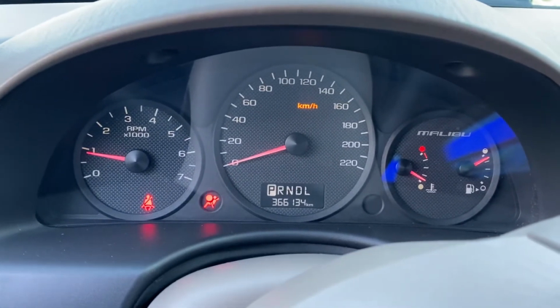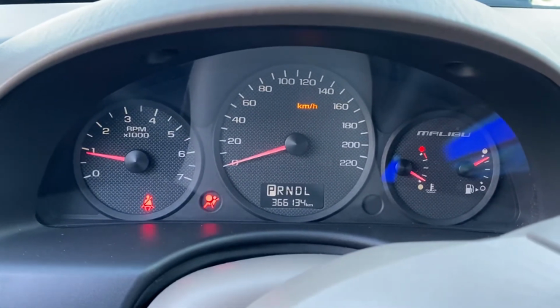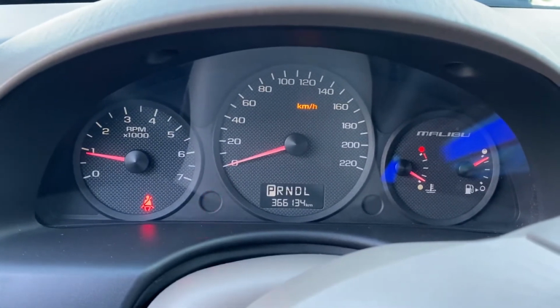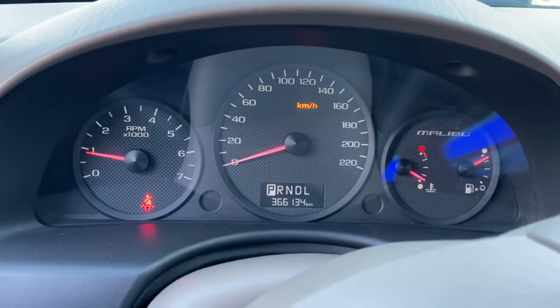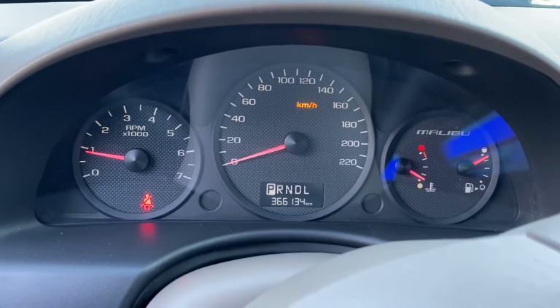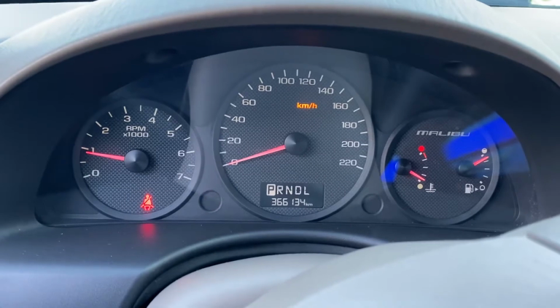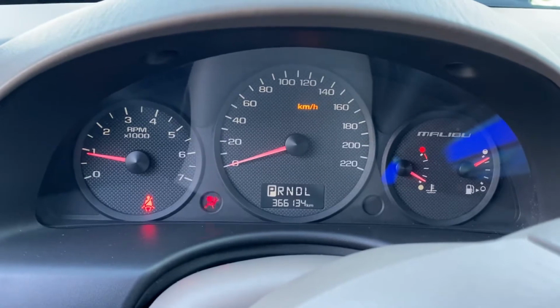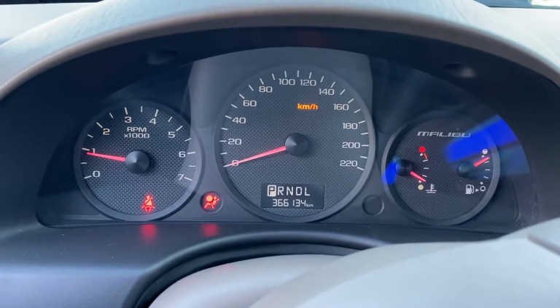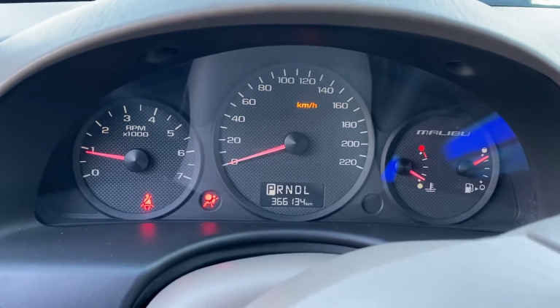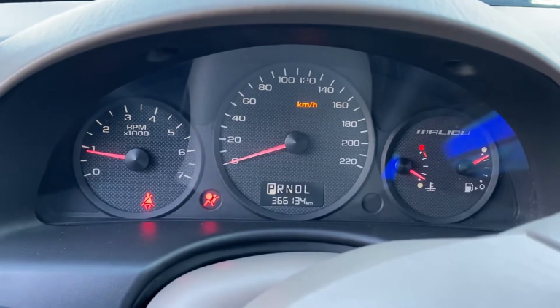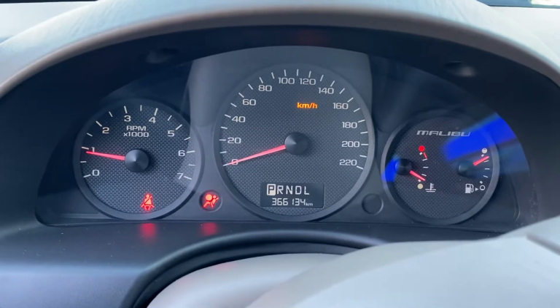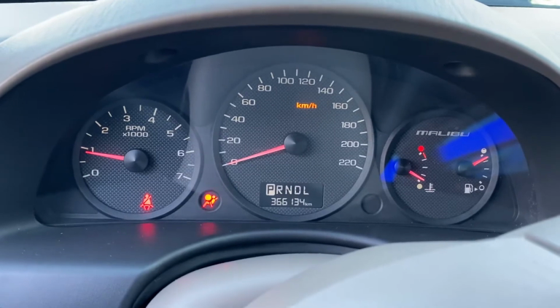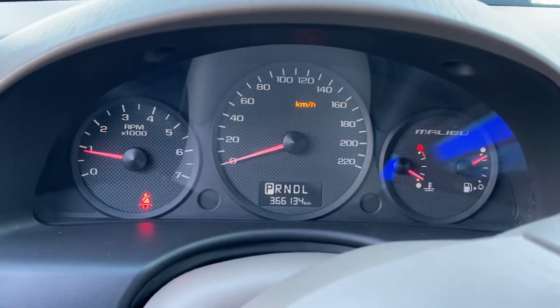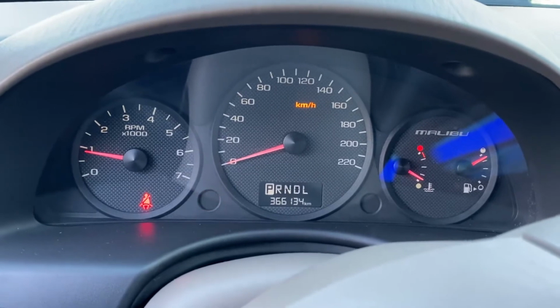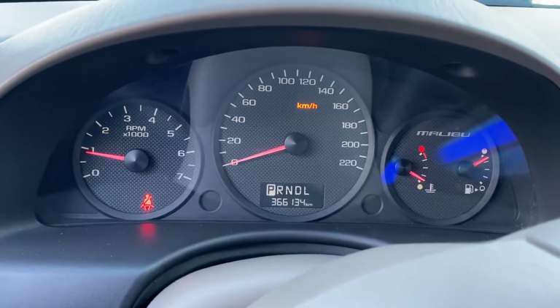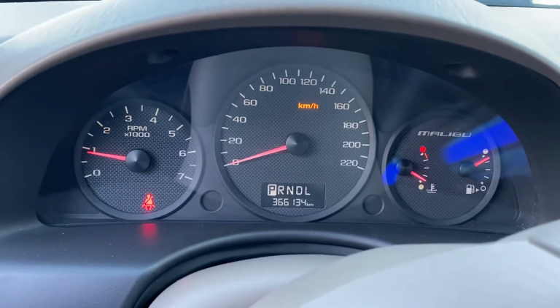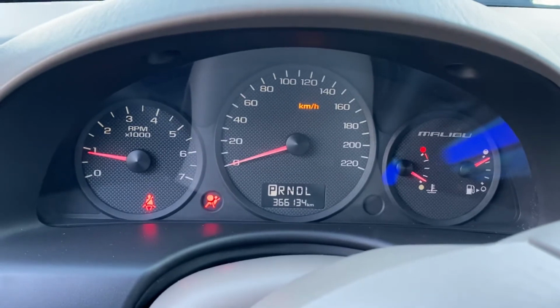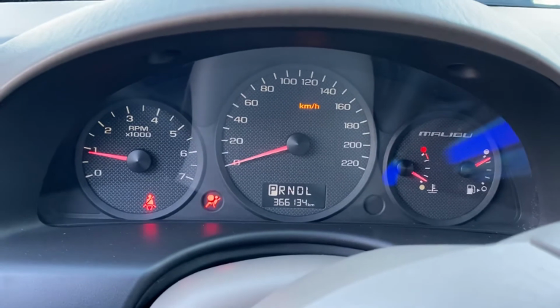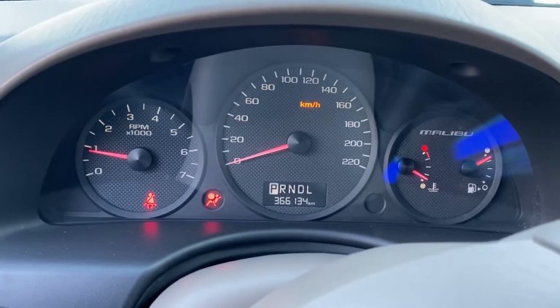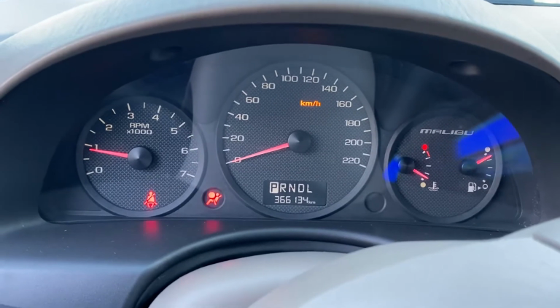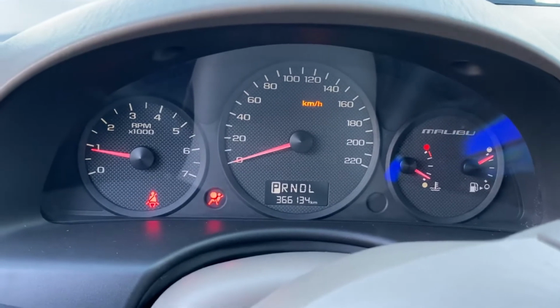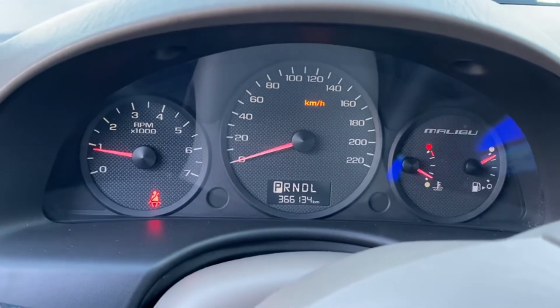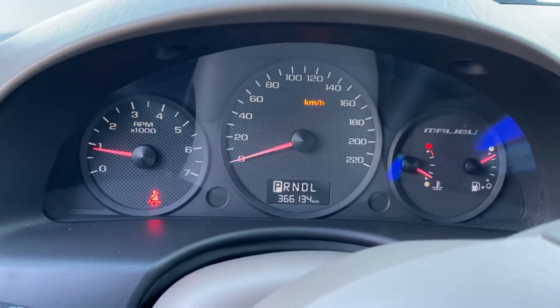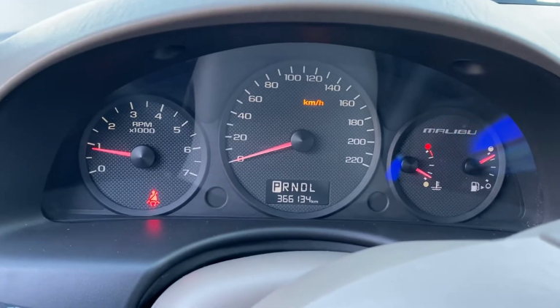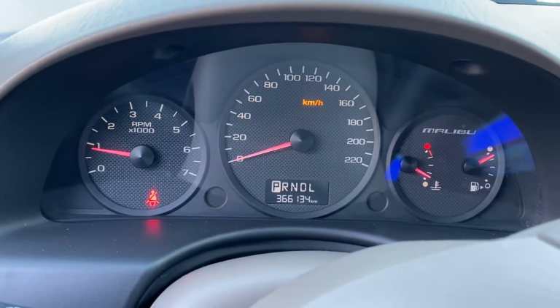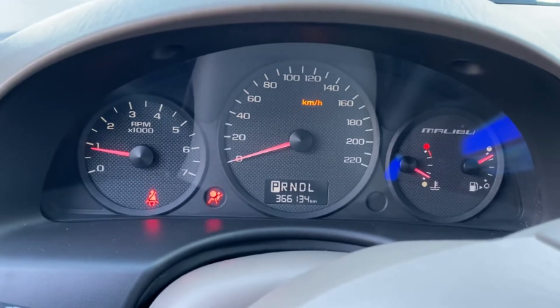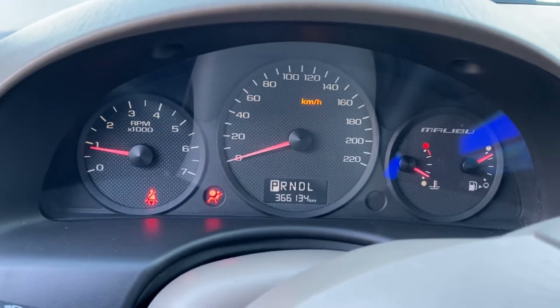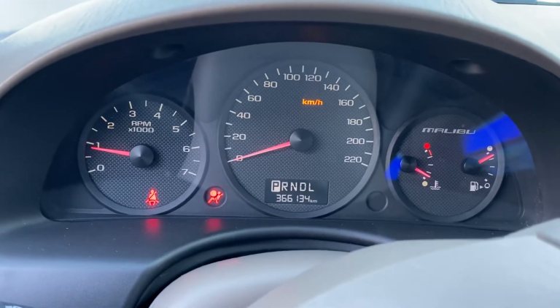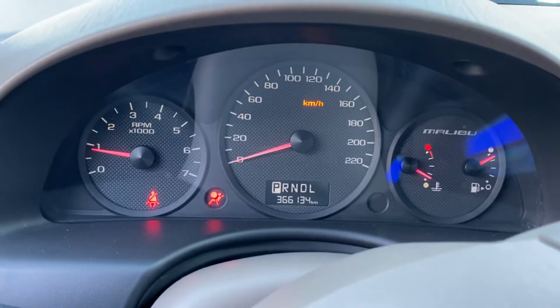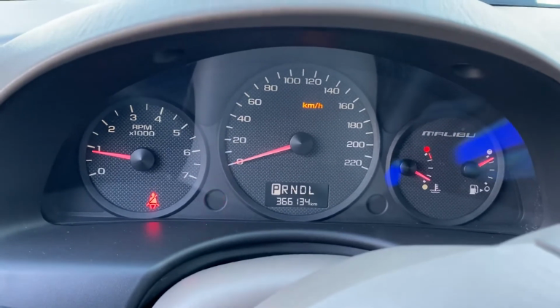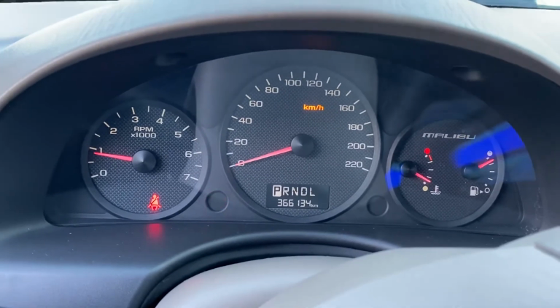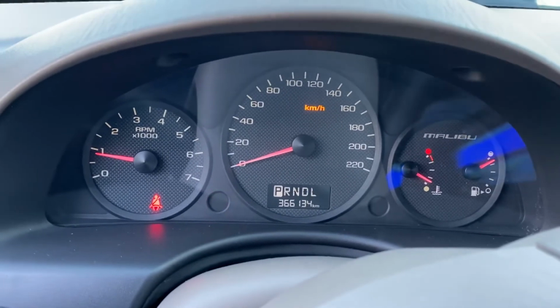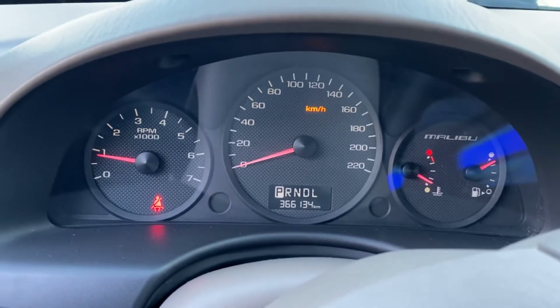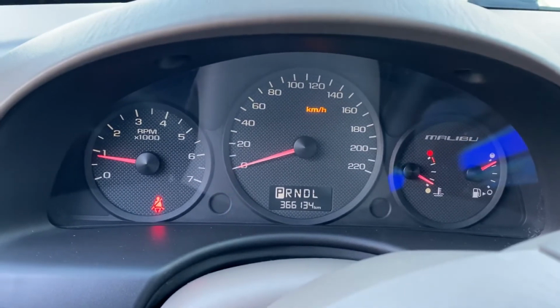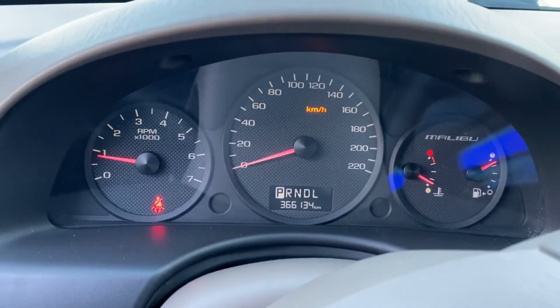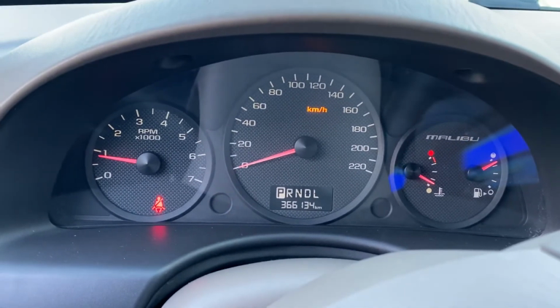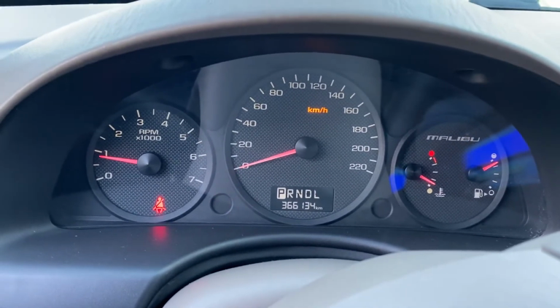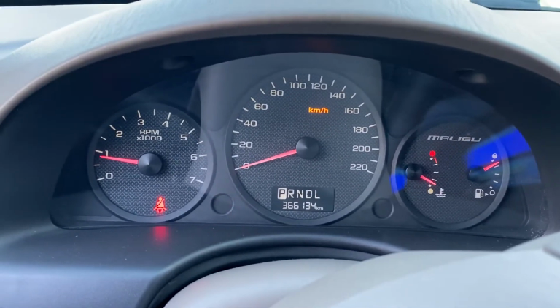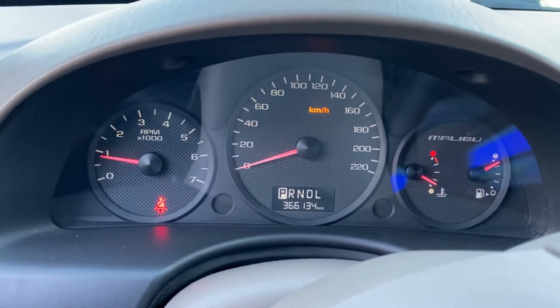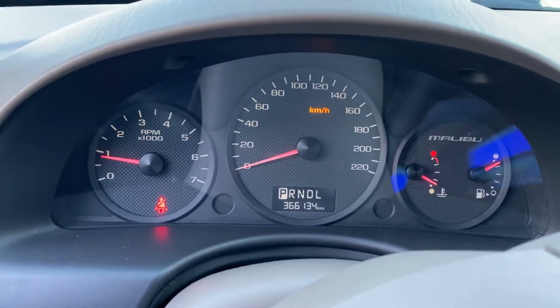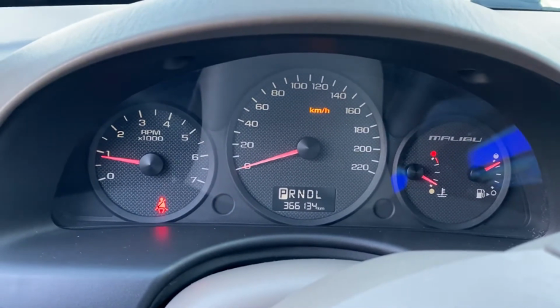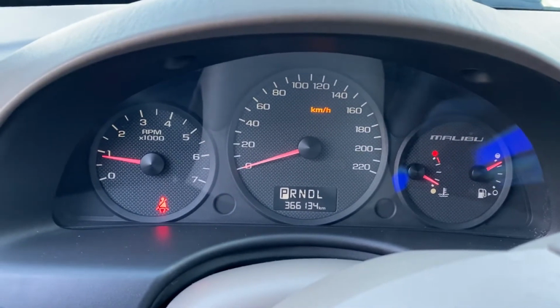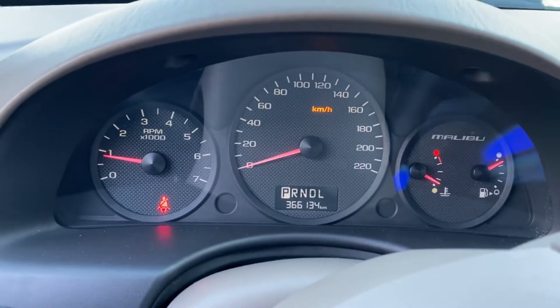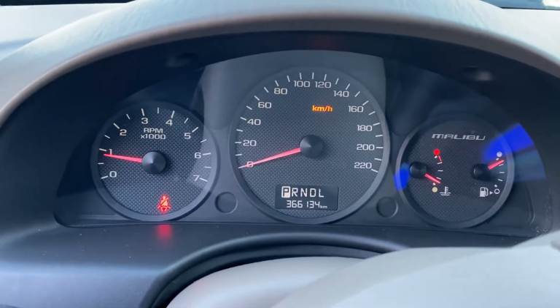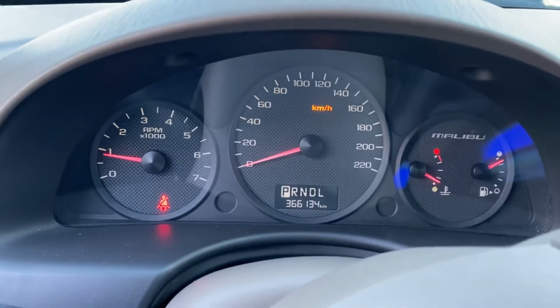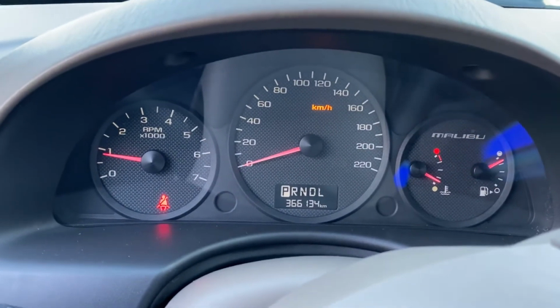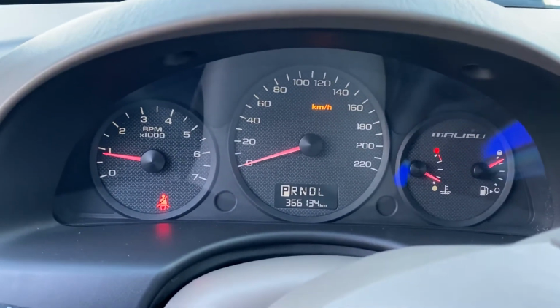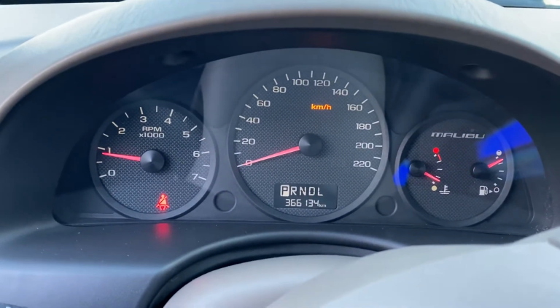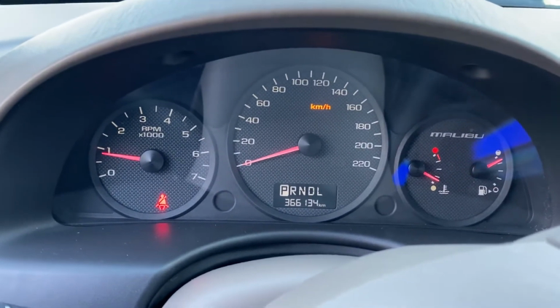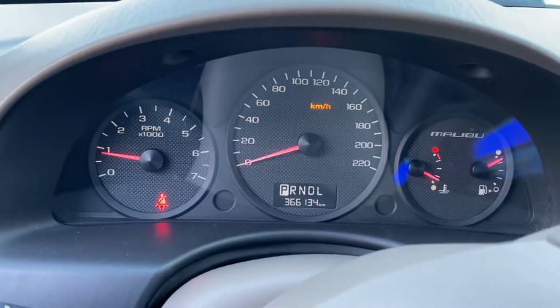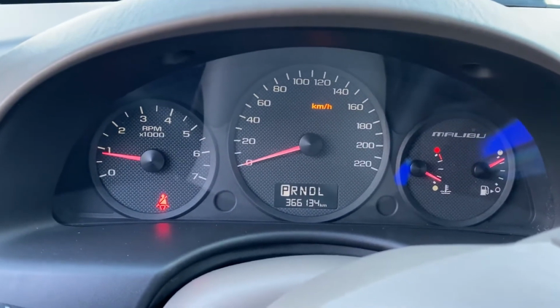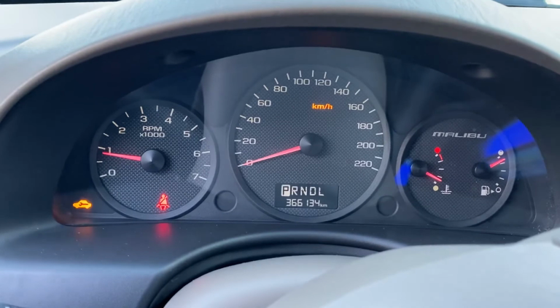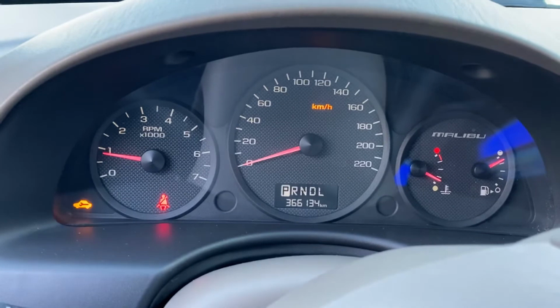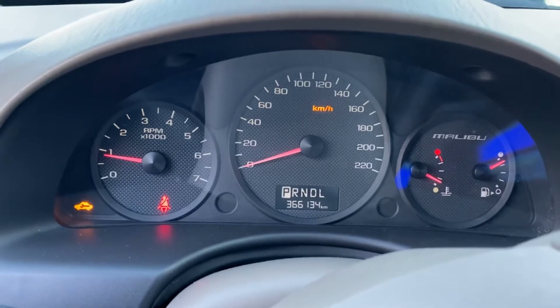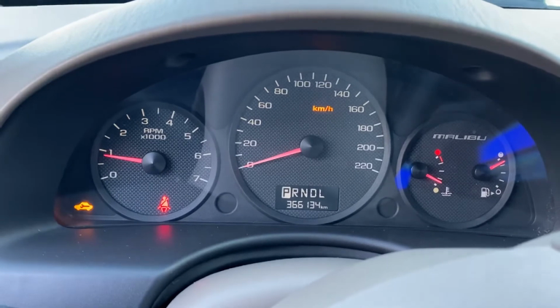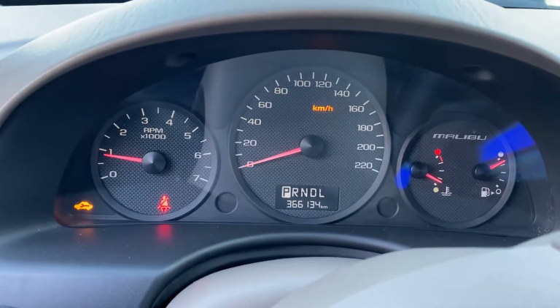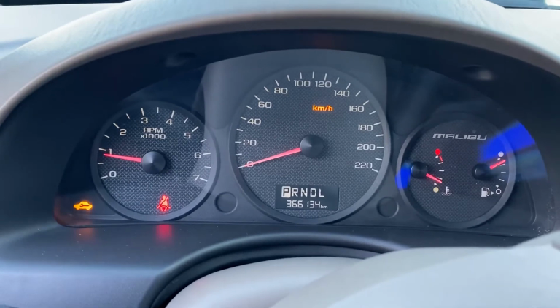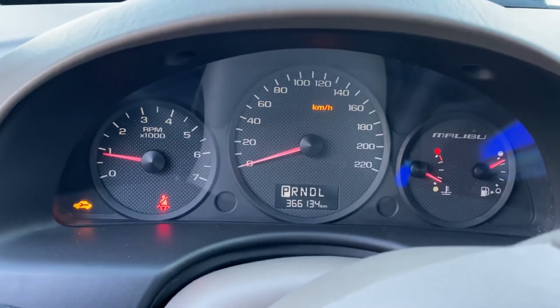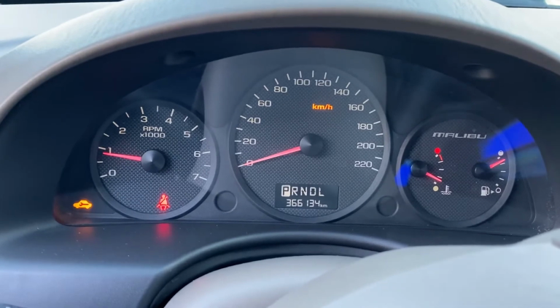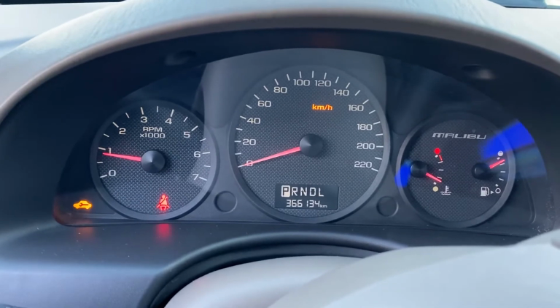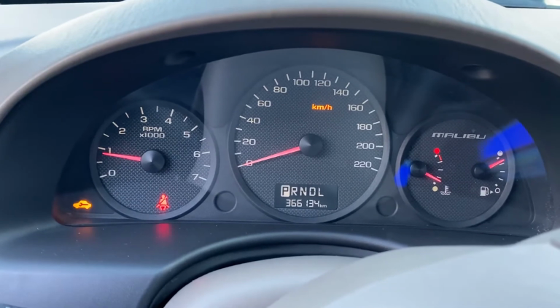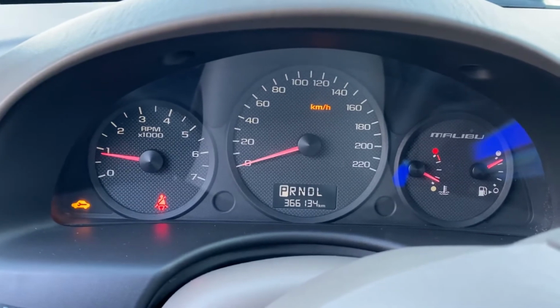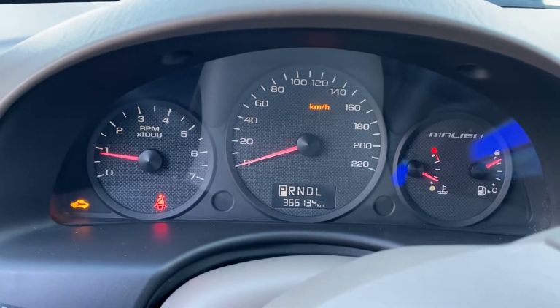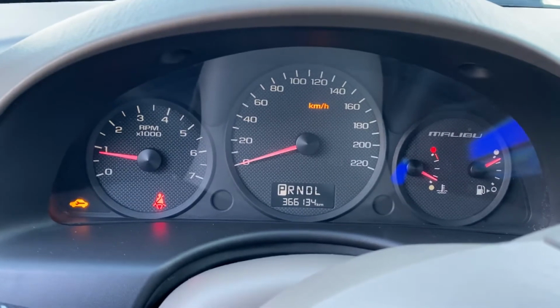Okay, there's no engine light going on right now.